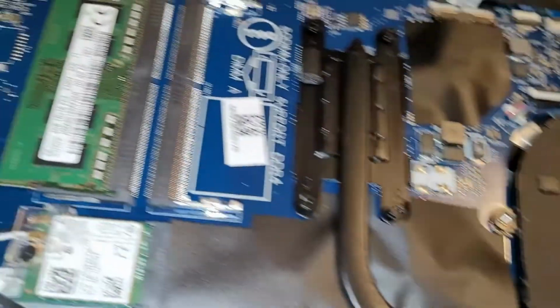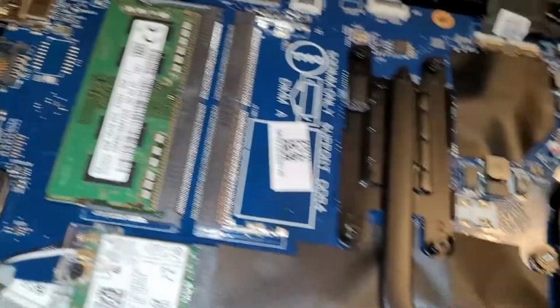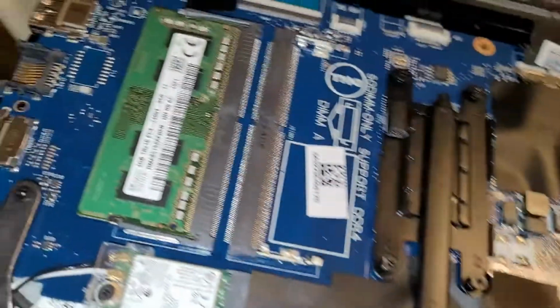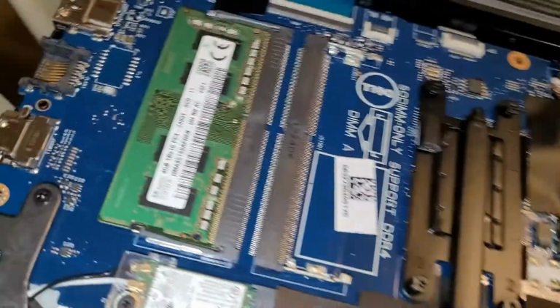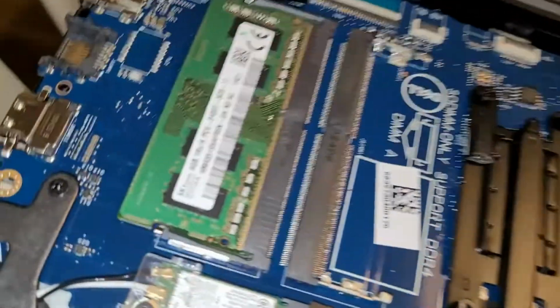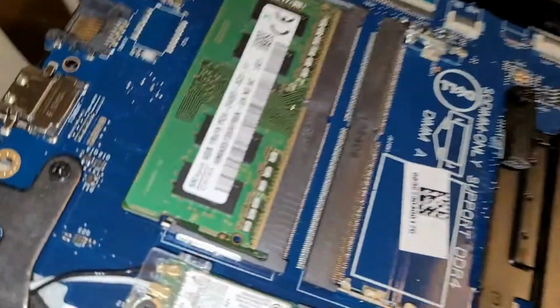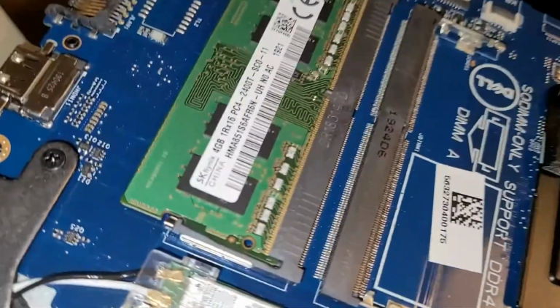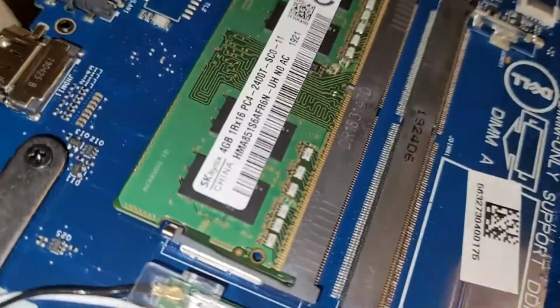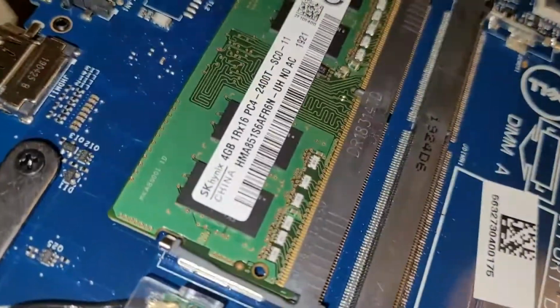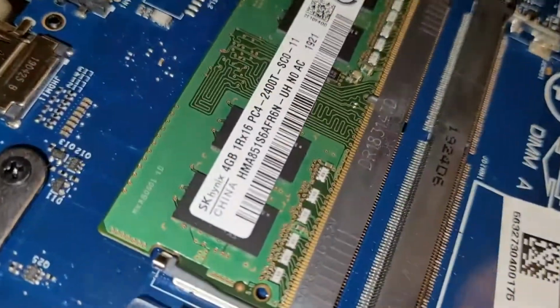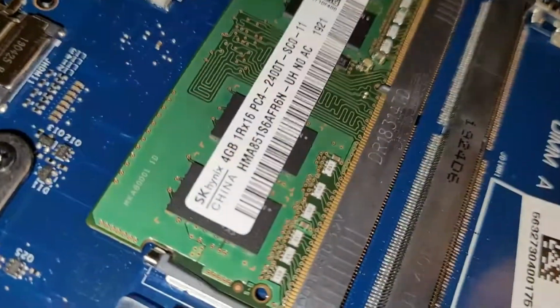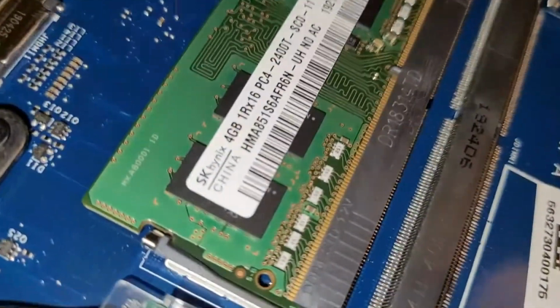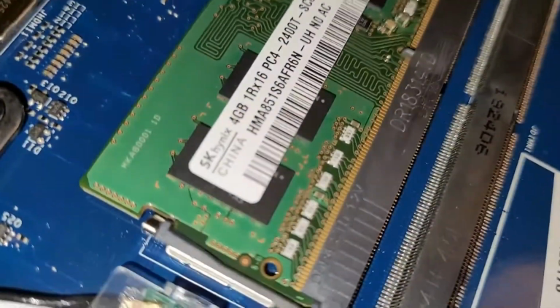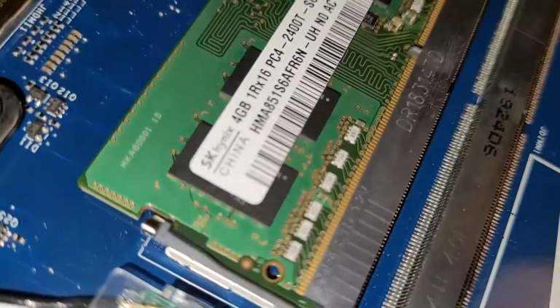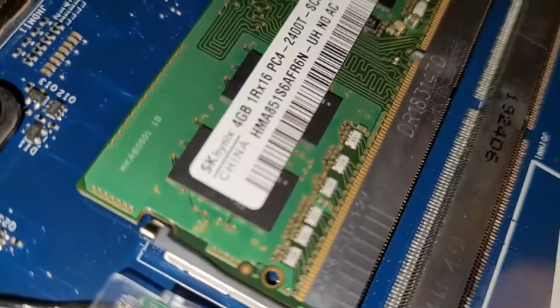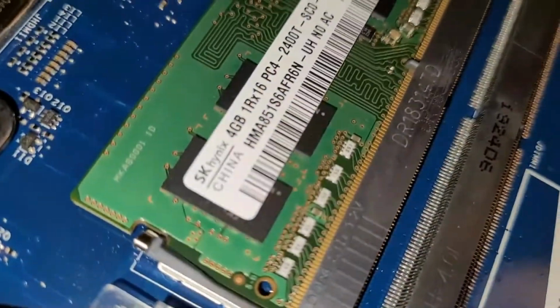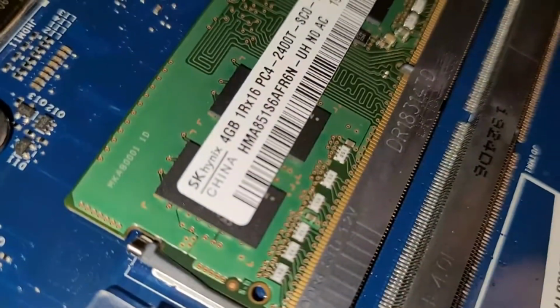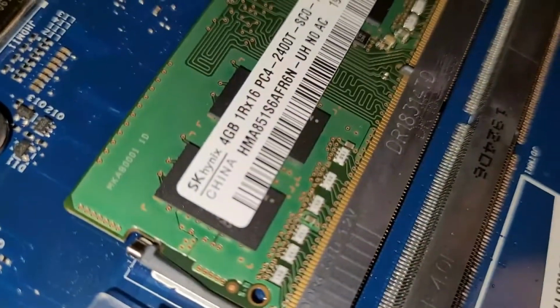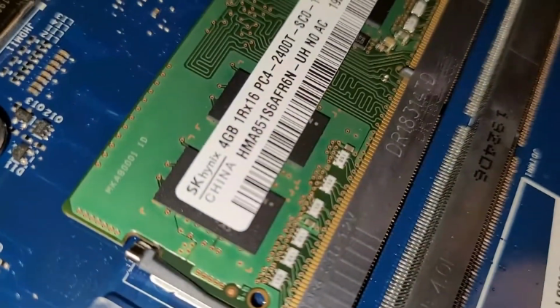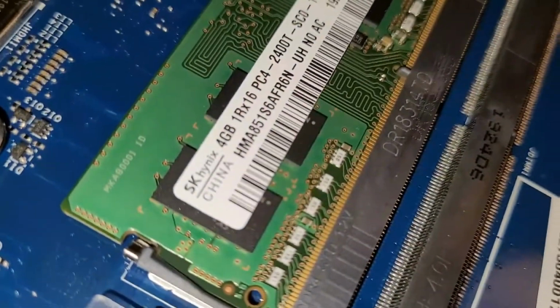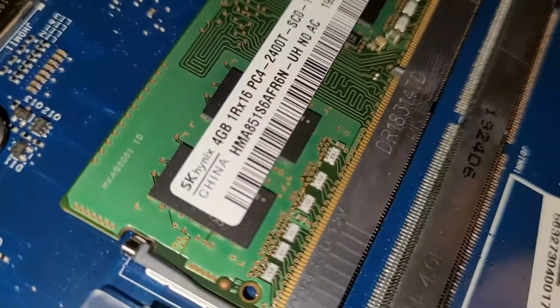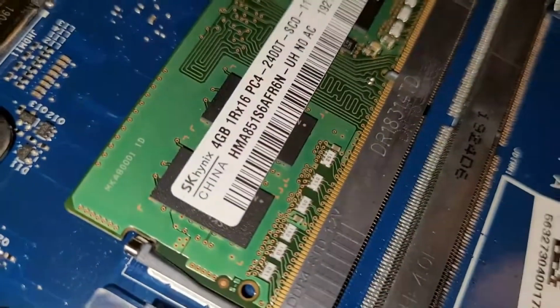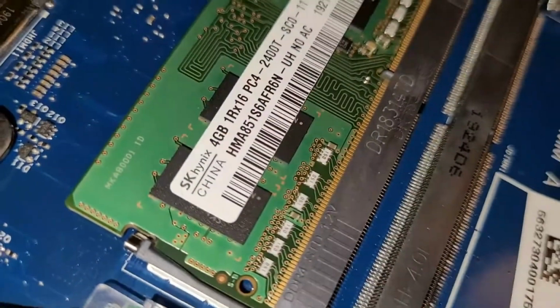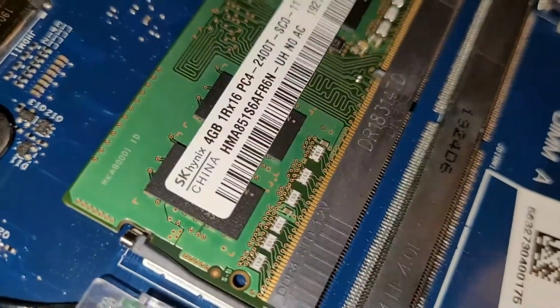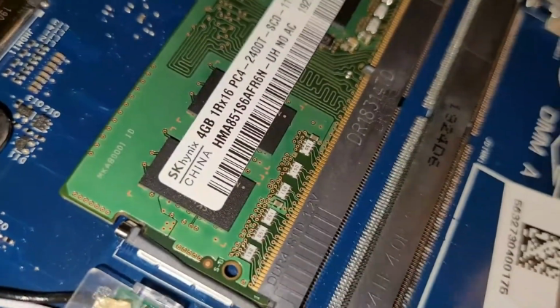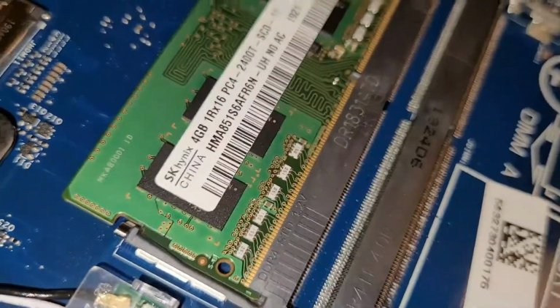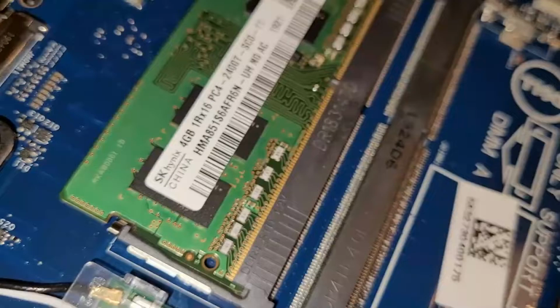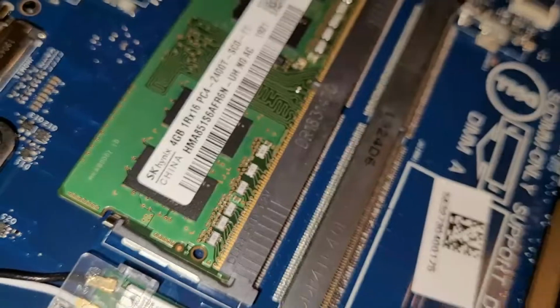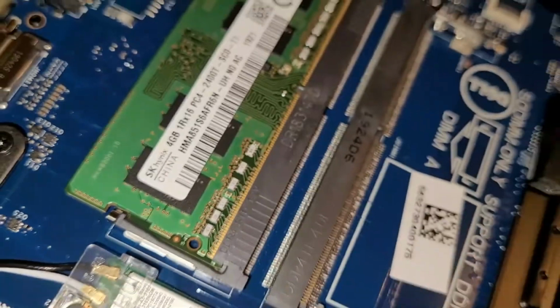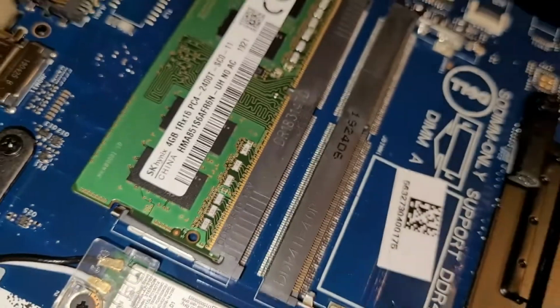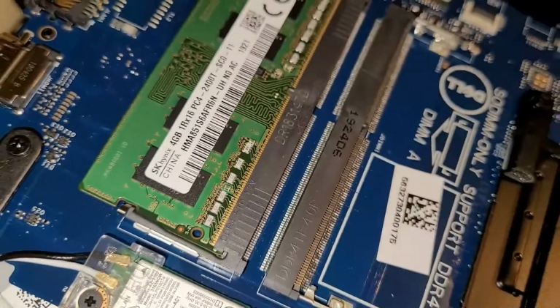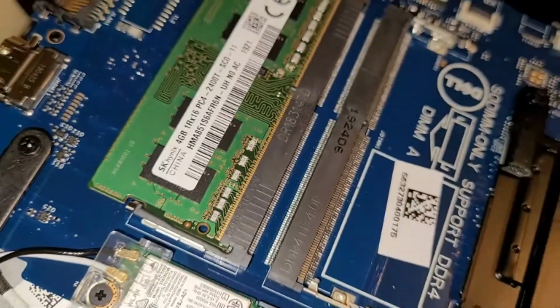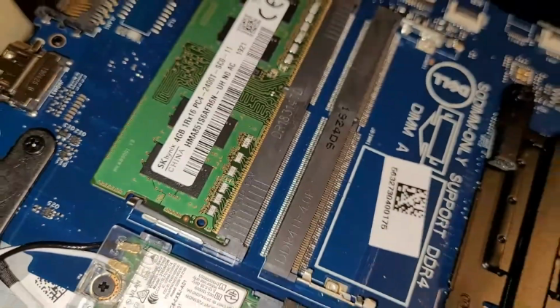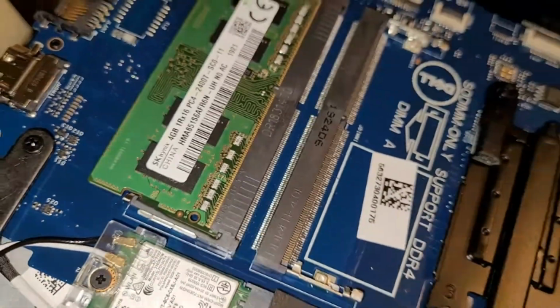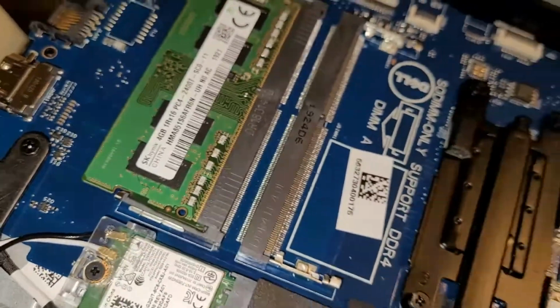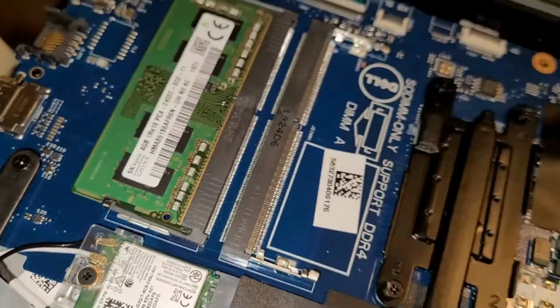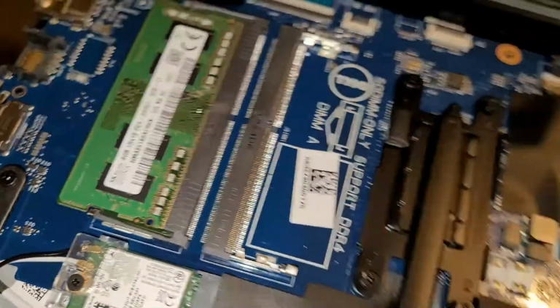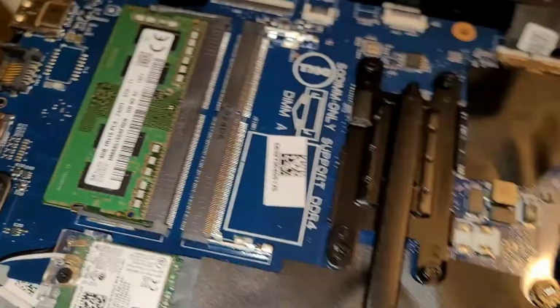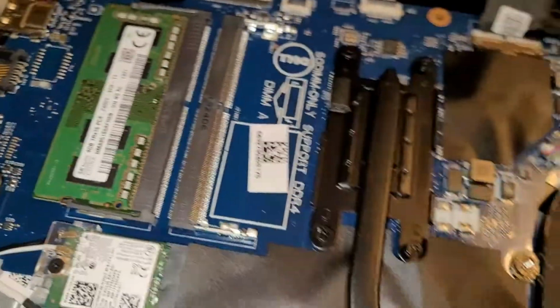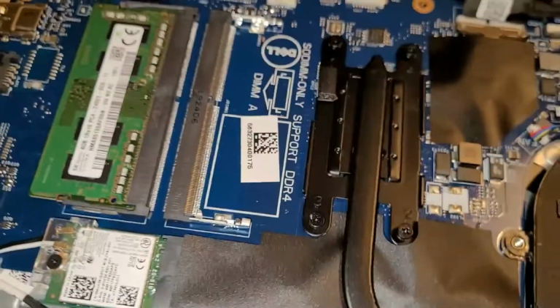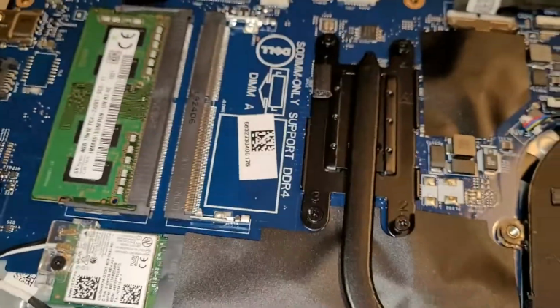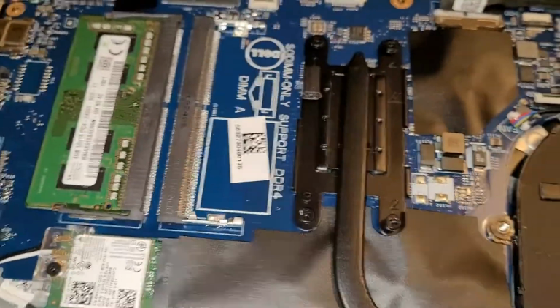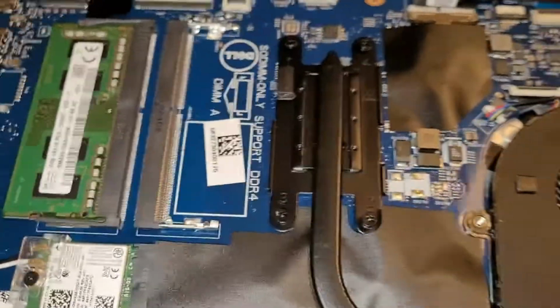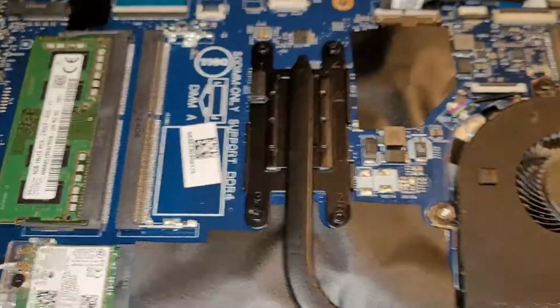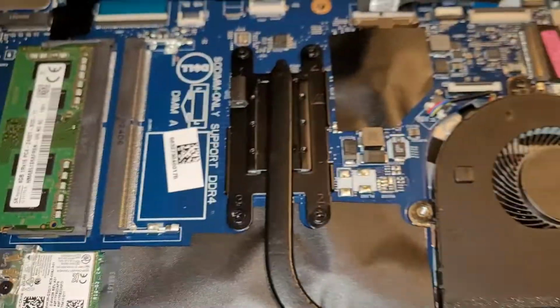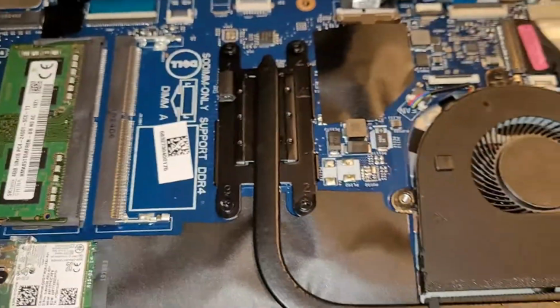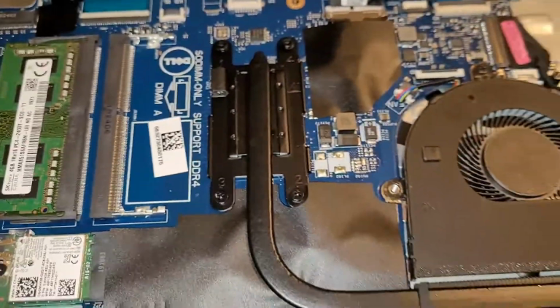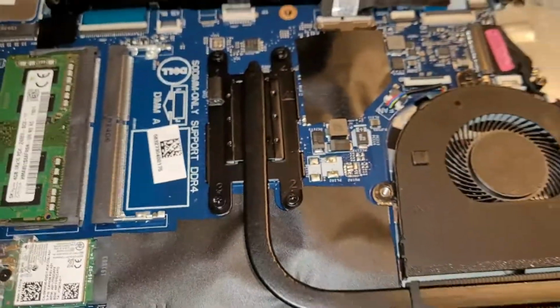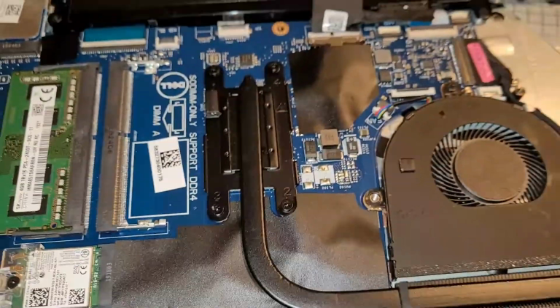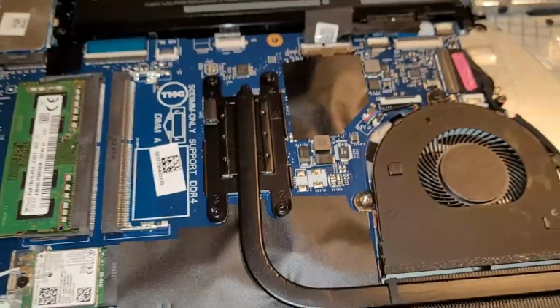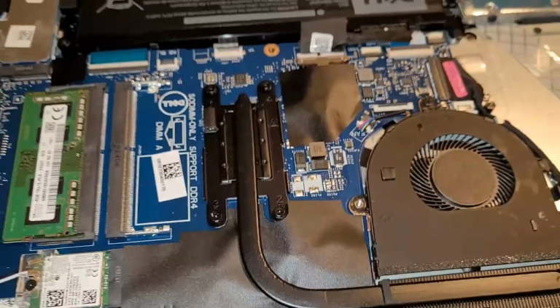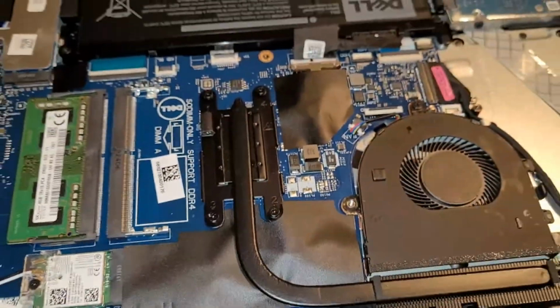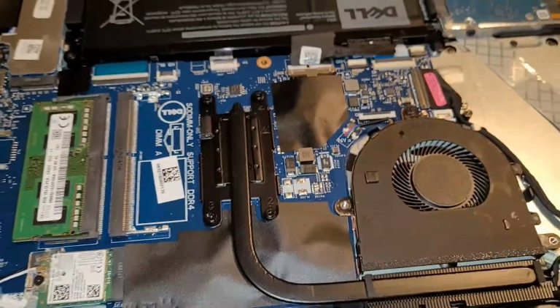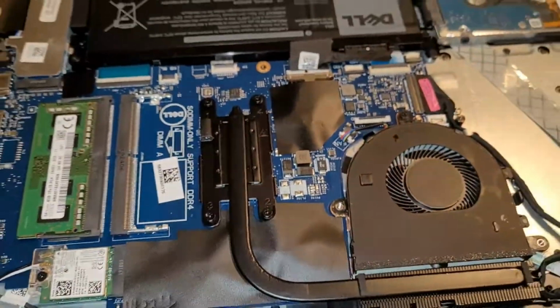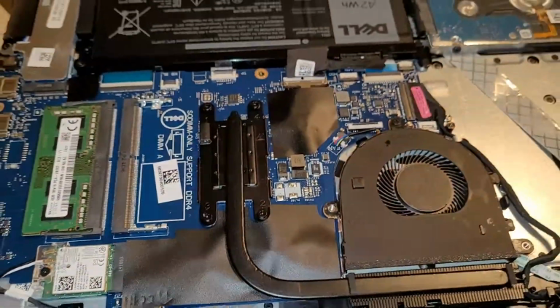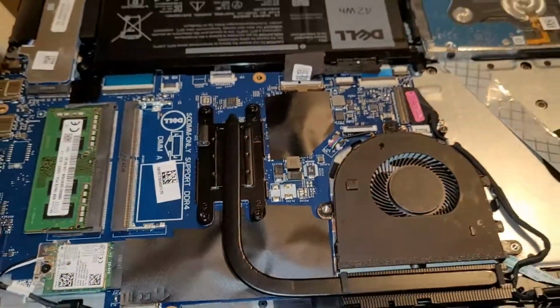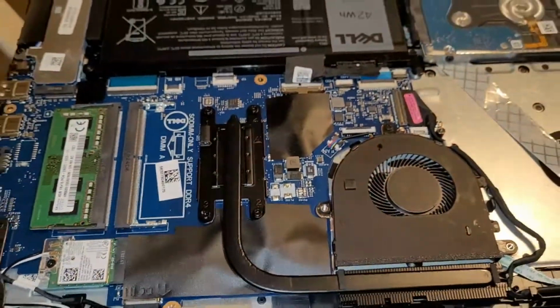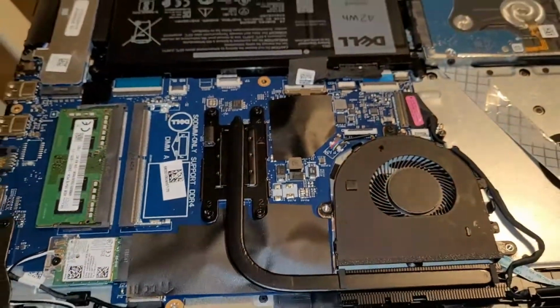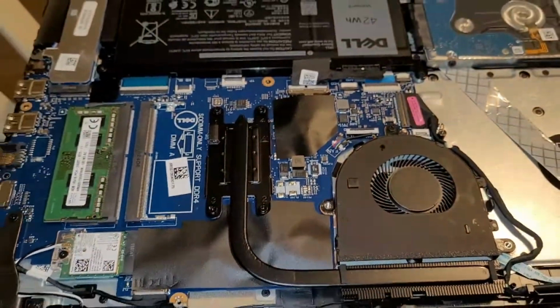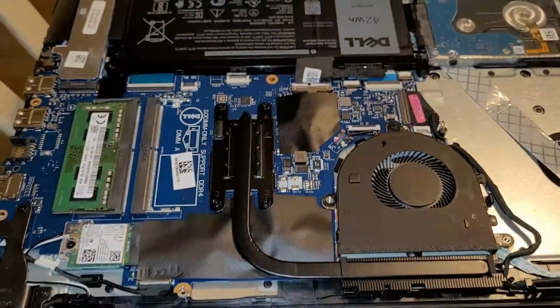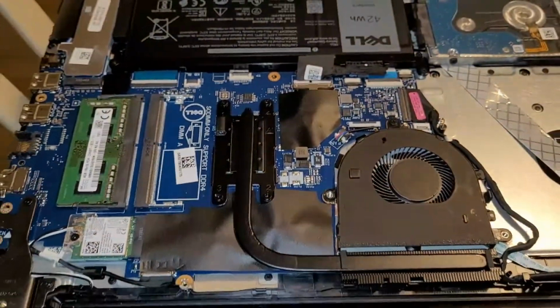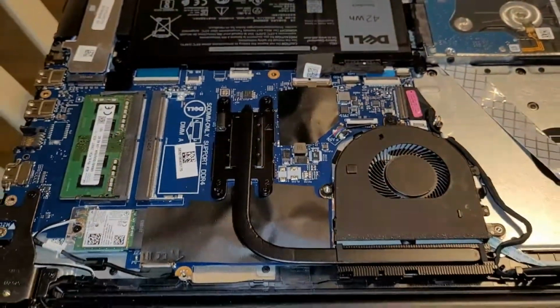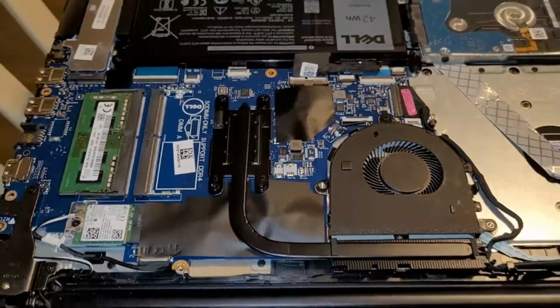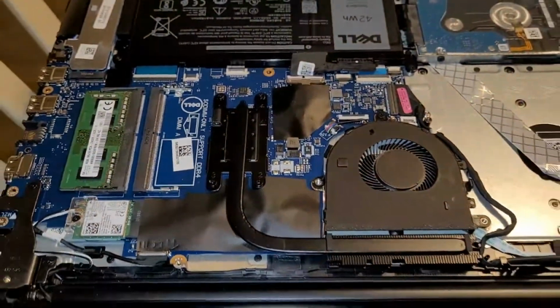You may also want to check your RAM while you're in here and upgrade that. This one only has four gig, which is obviously not enough.